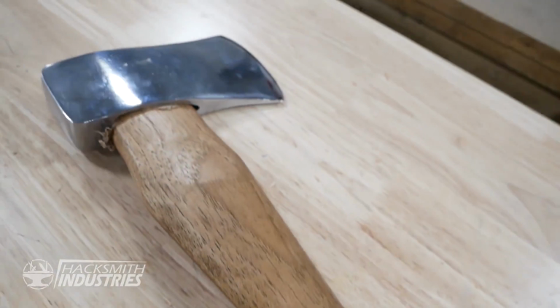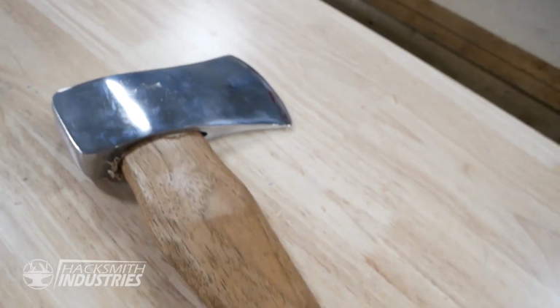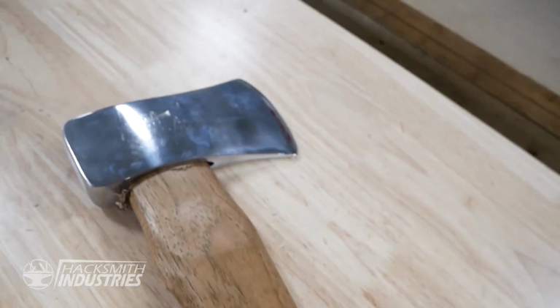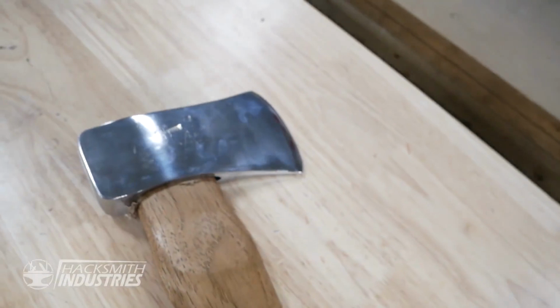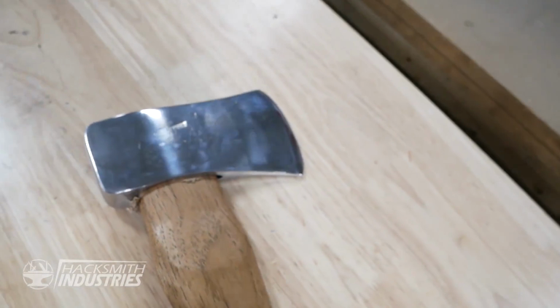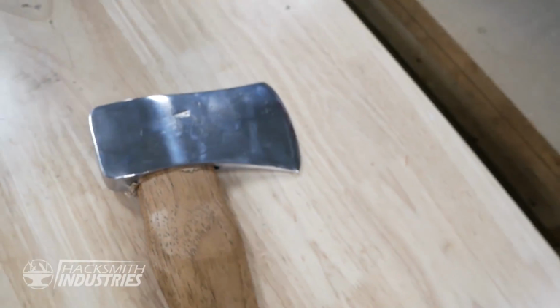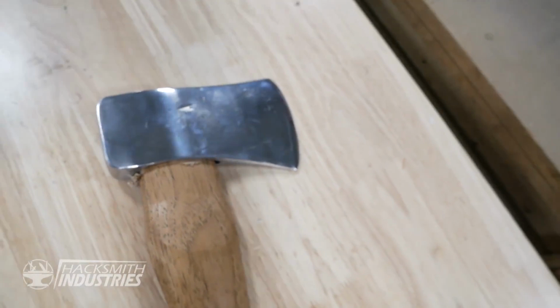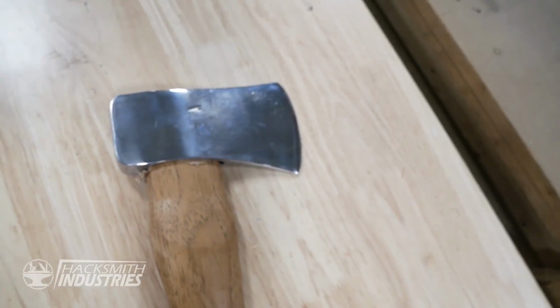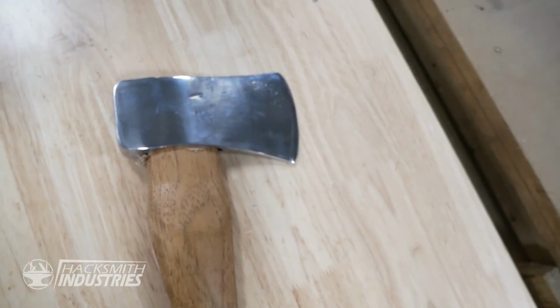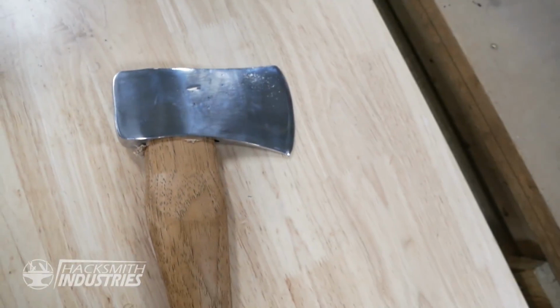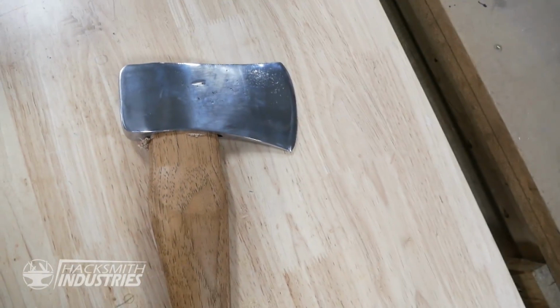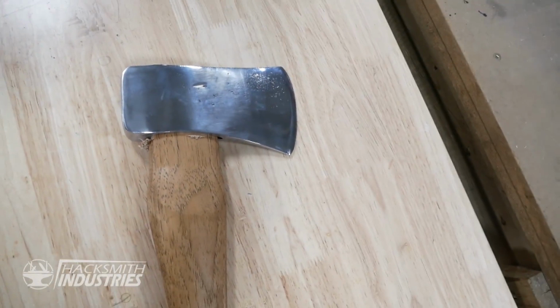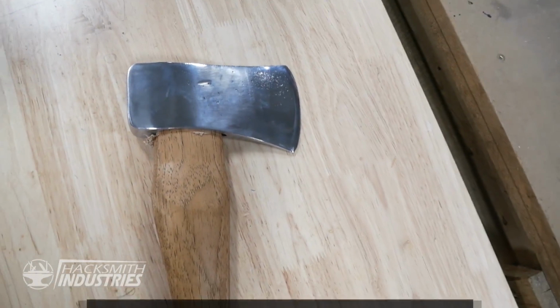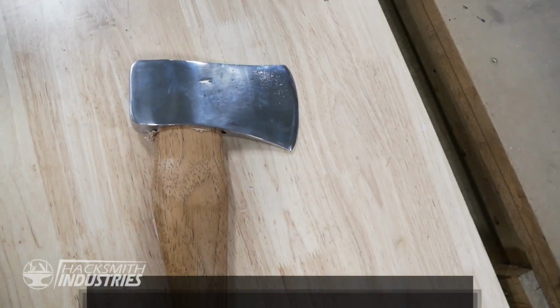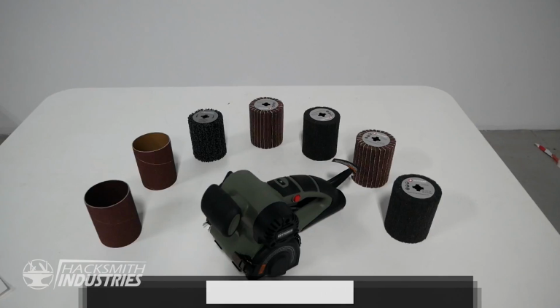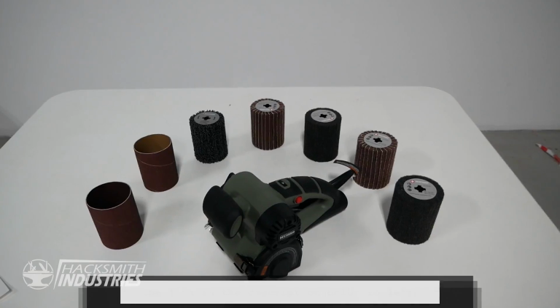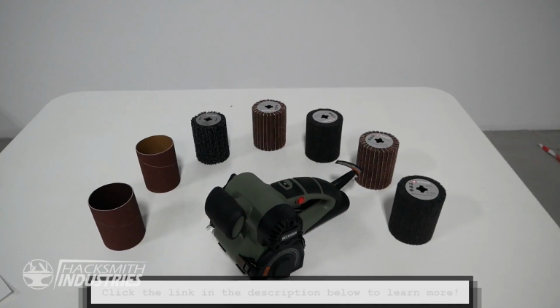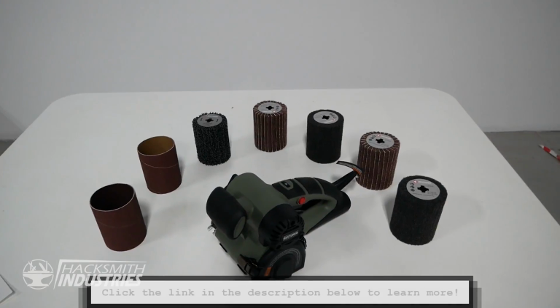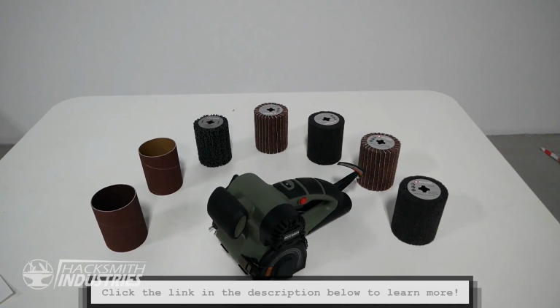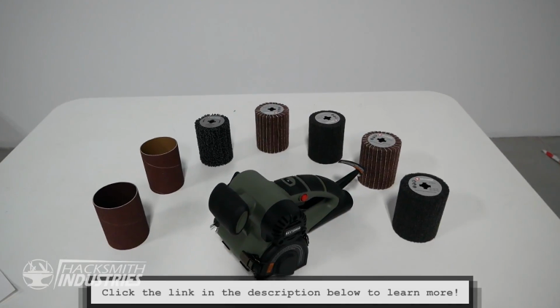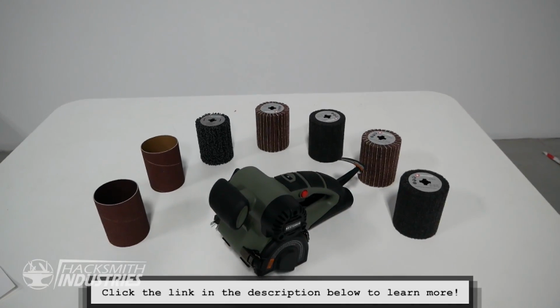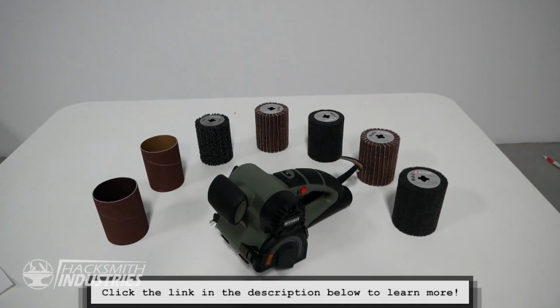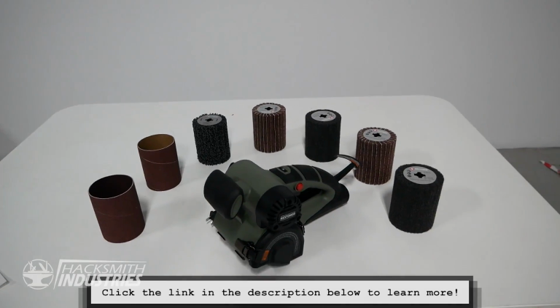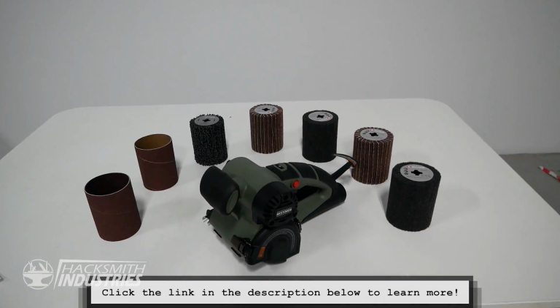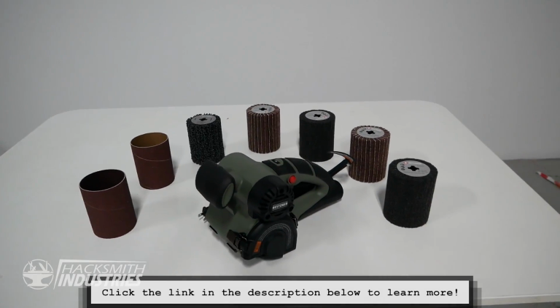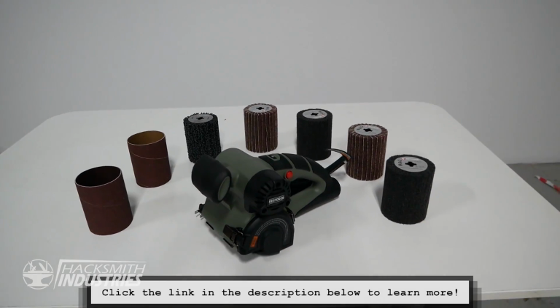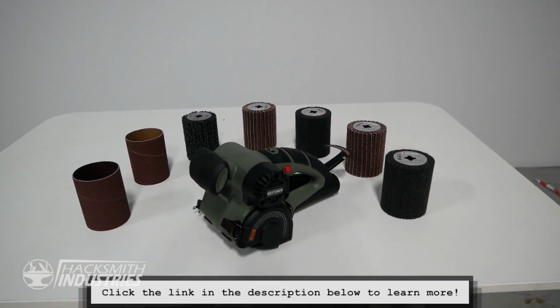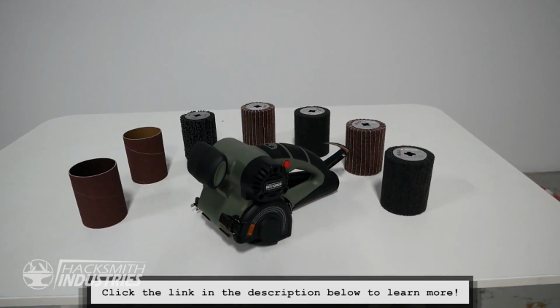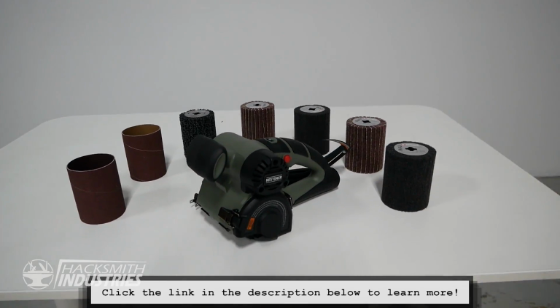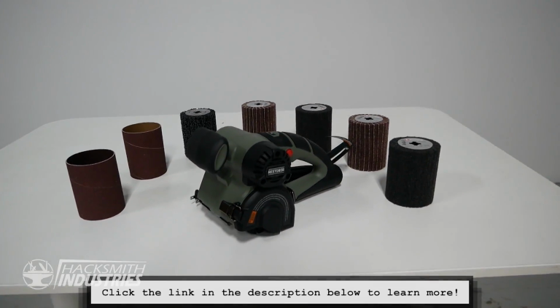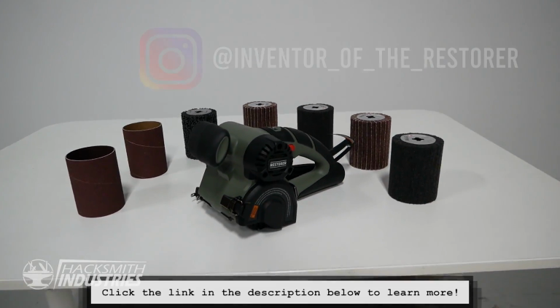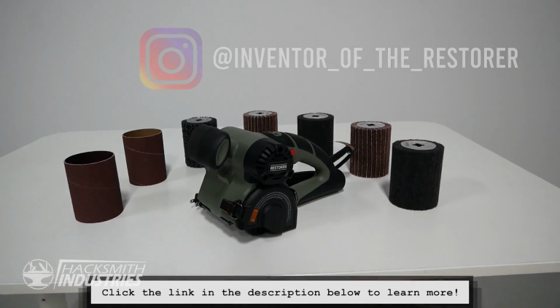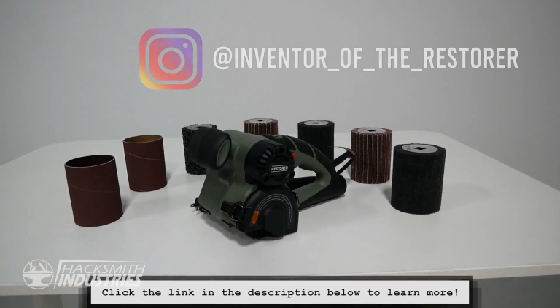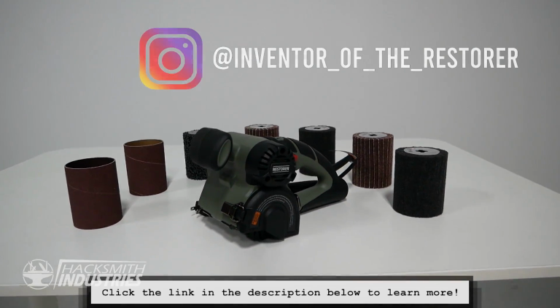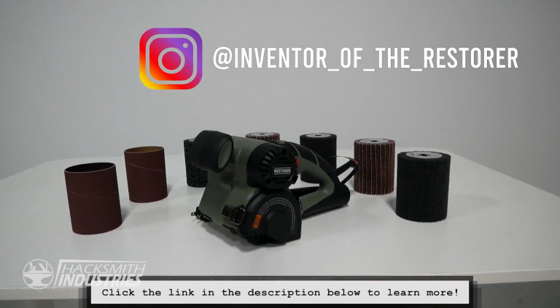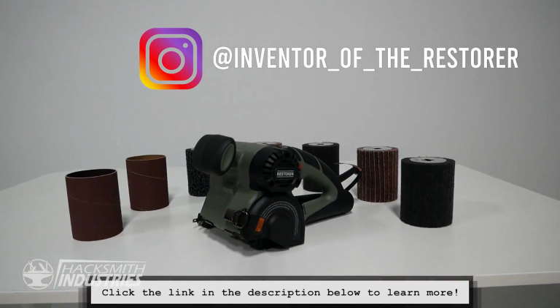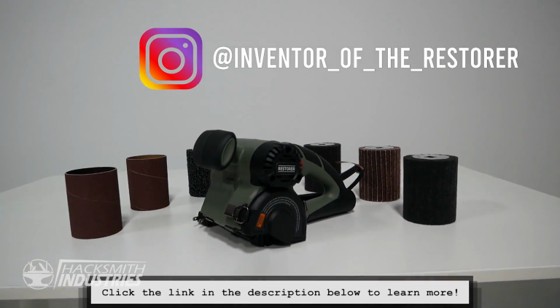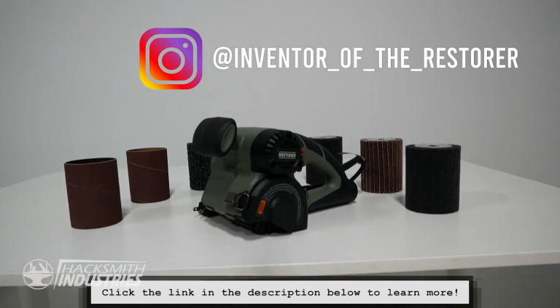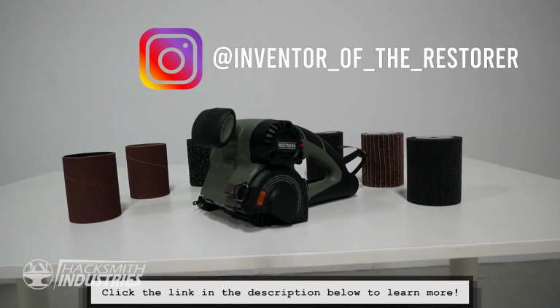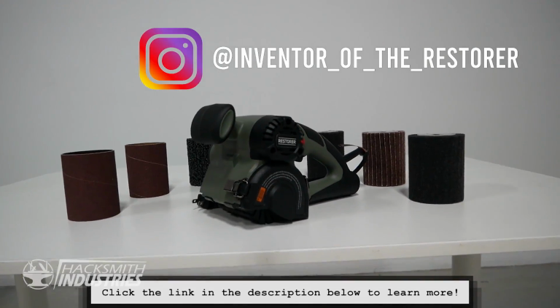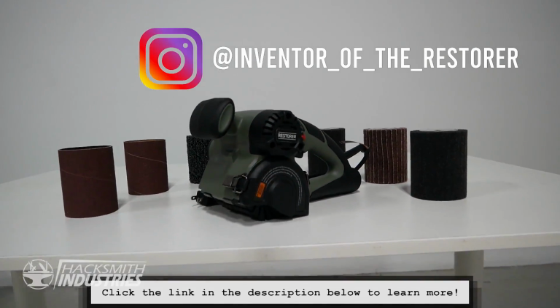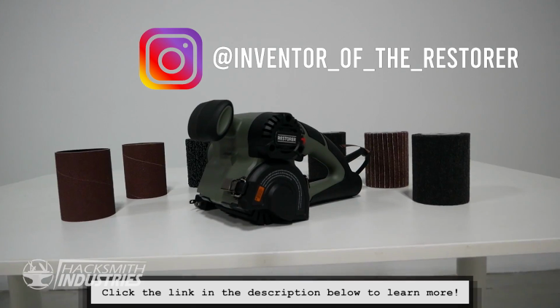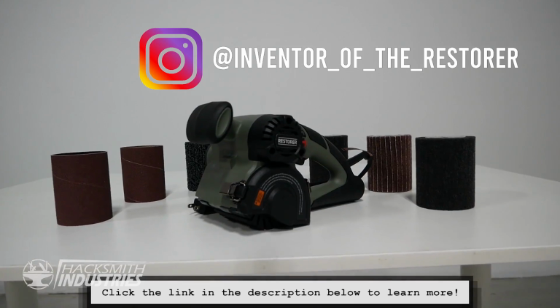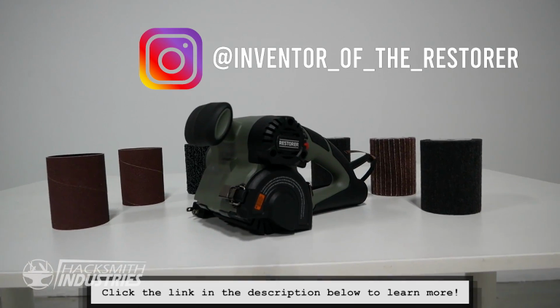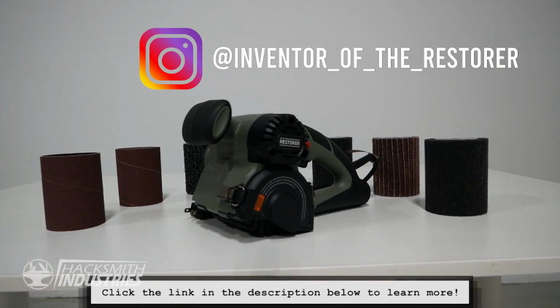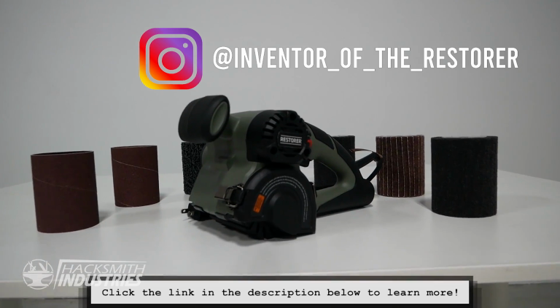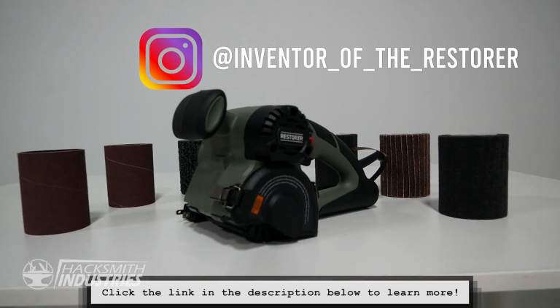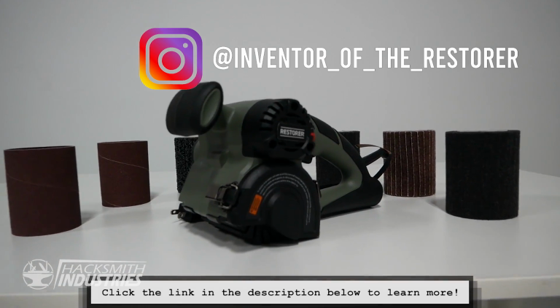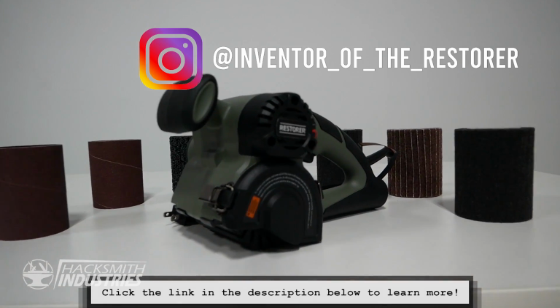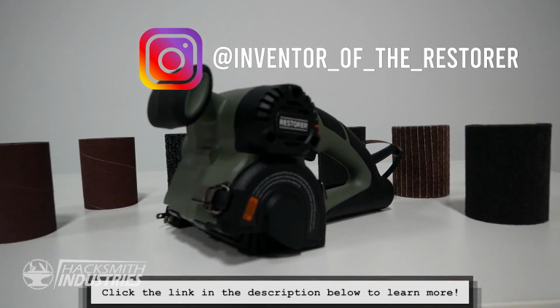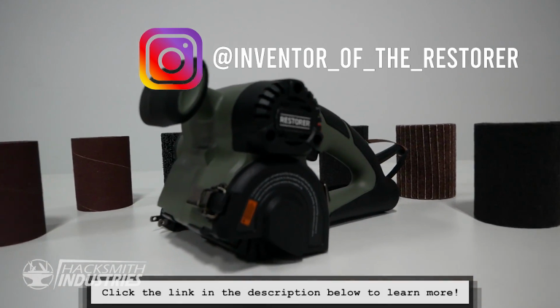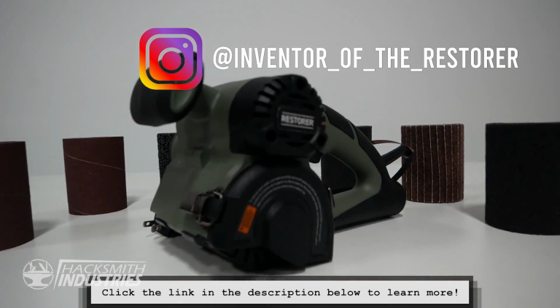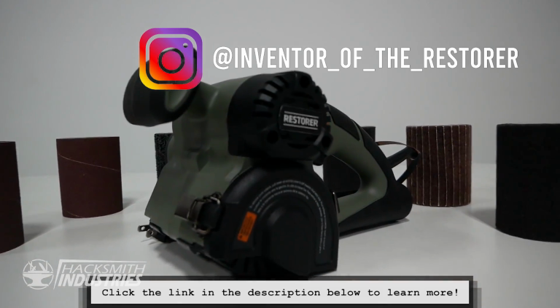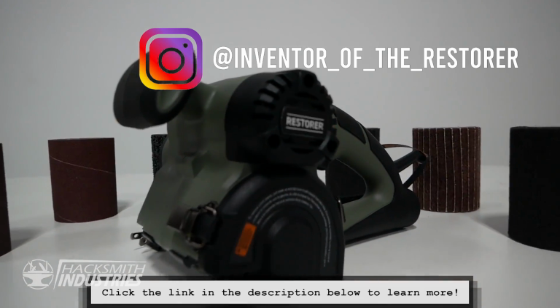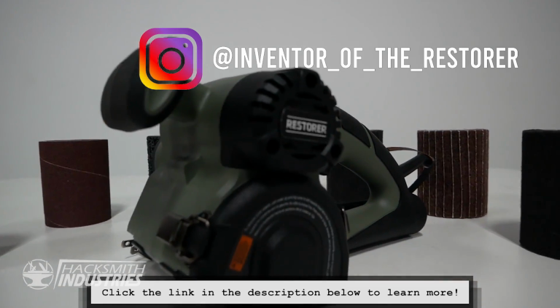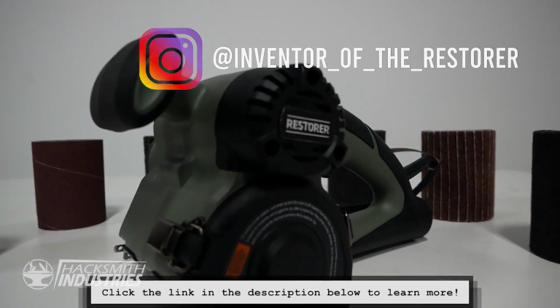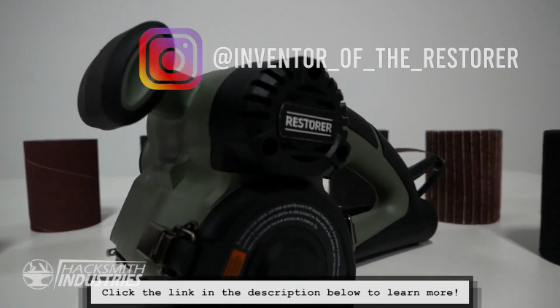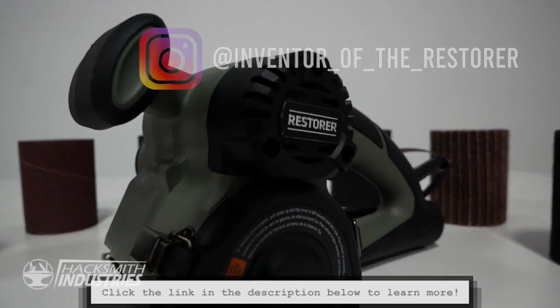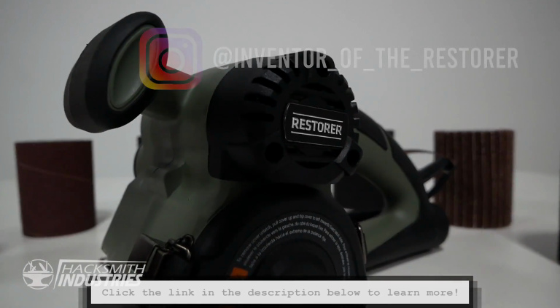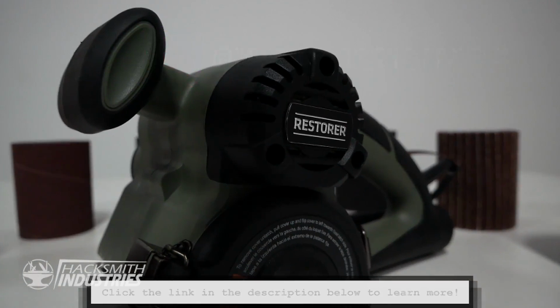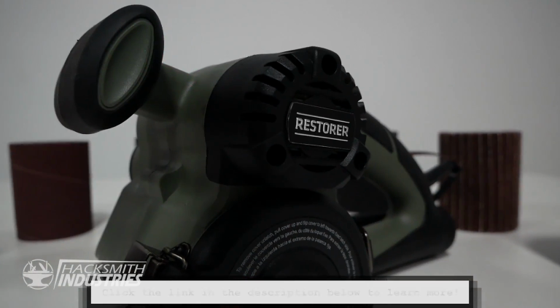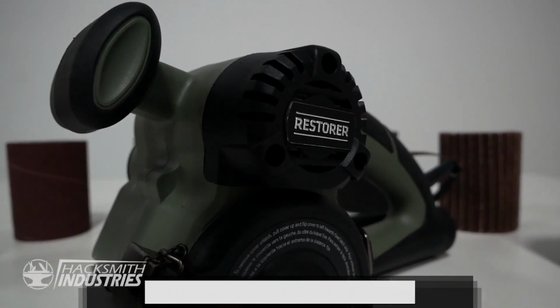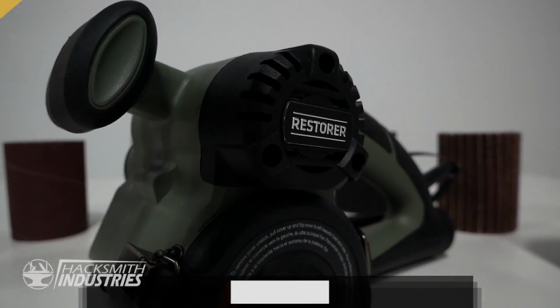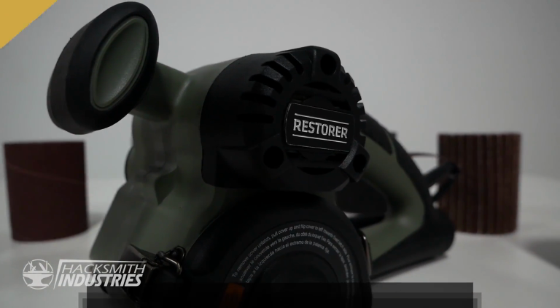If you guys want to learn more about the Restorer, check out the Inventor of the Restorer on Instagram, or follow the link in the description below.